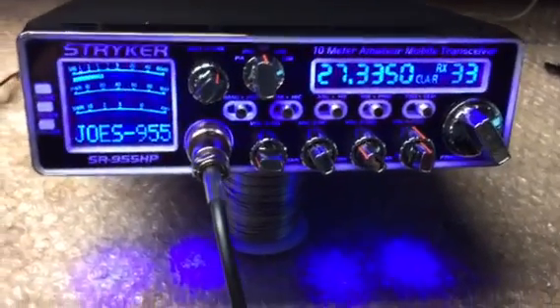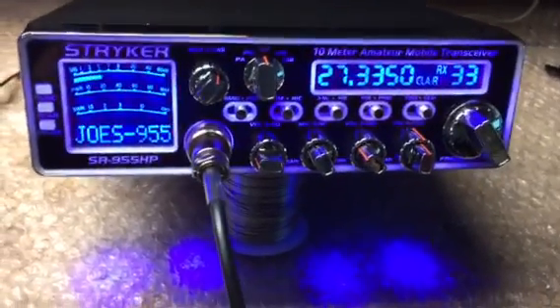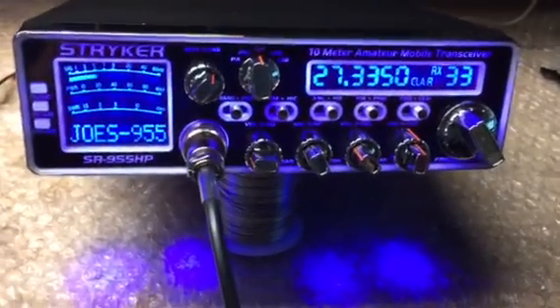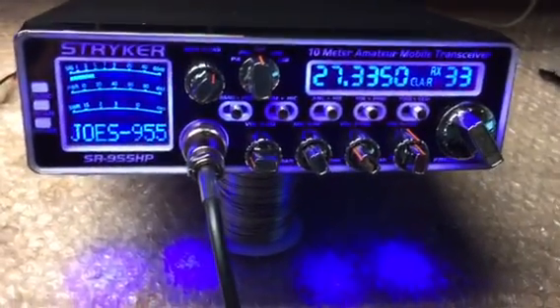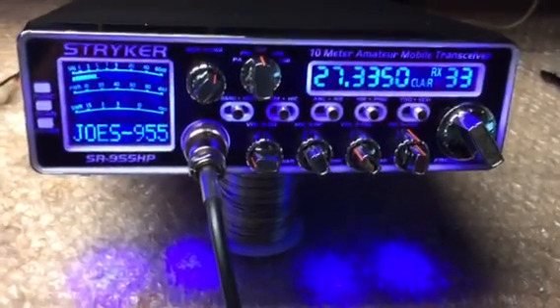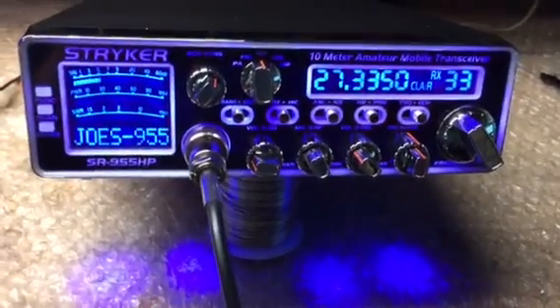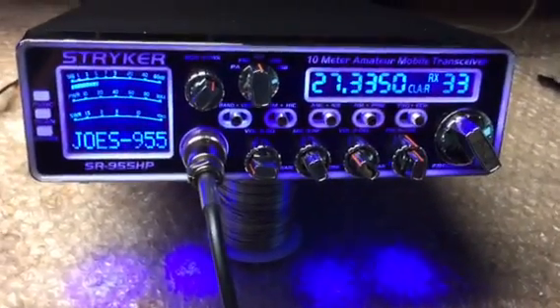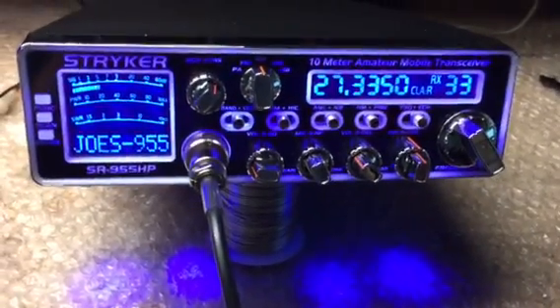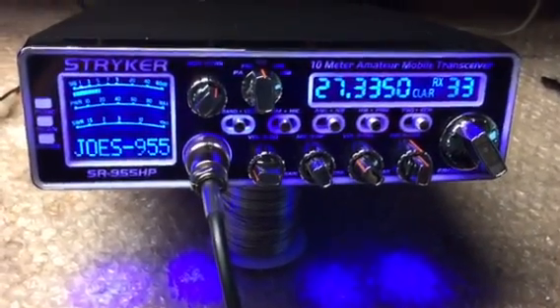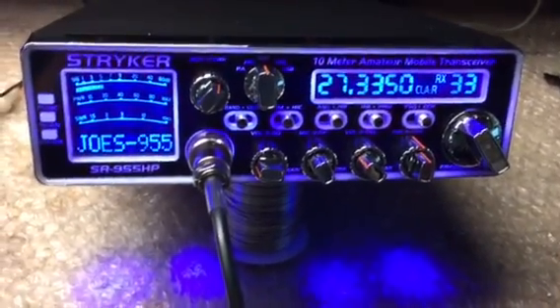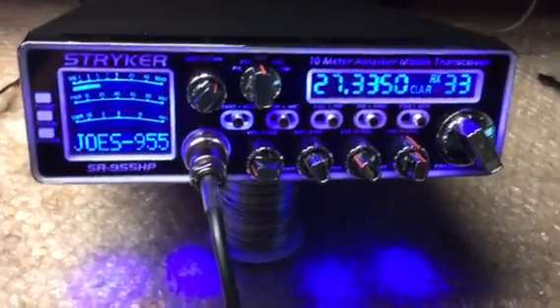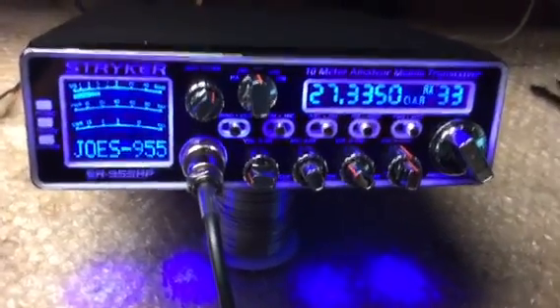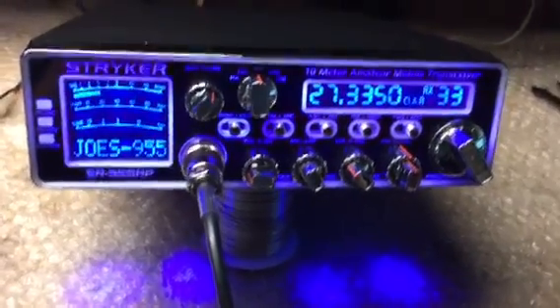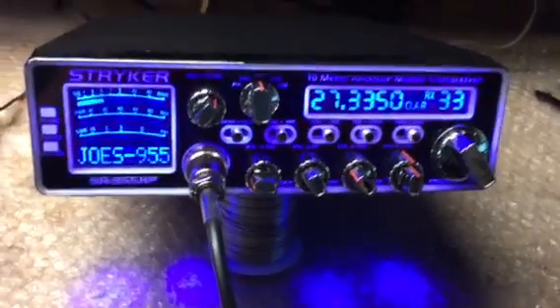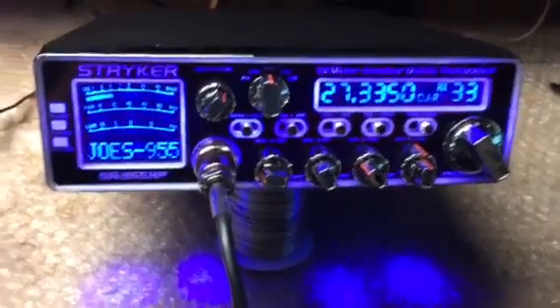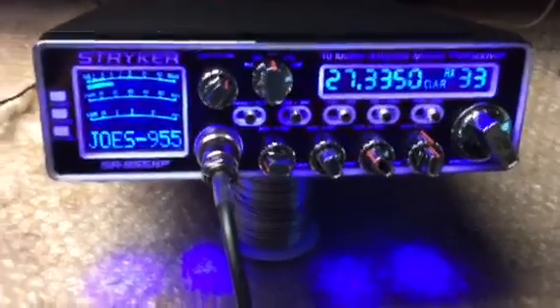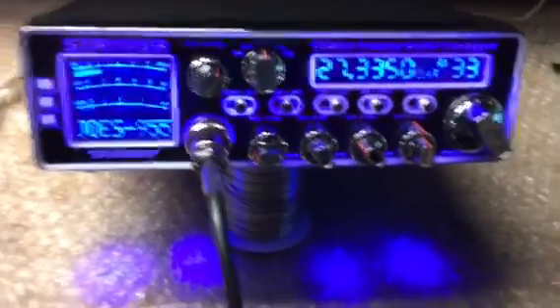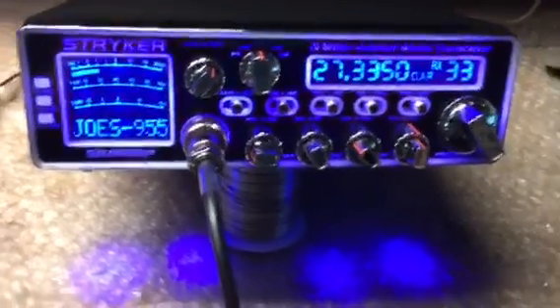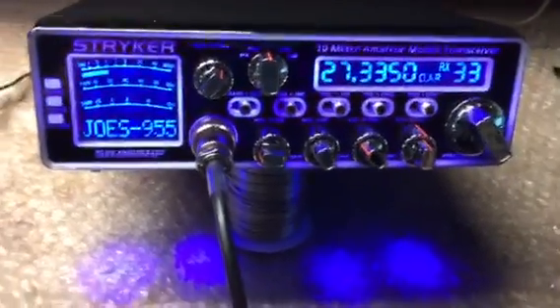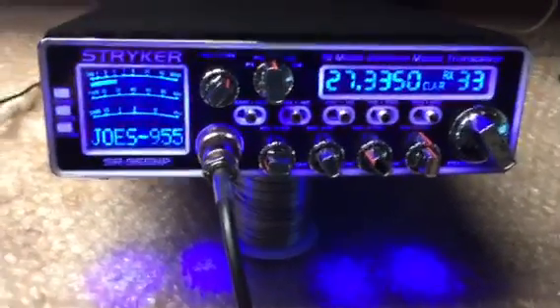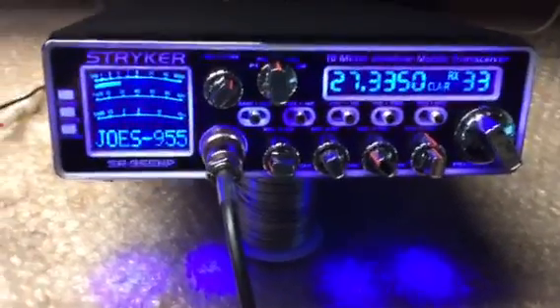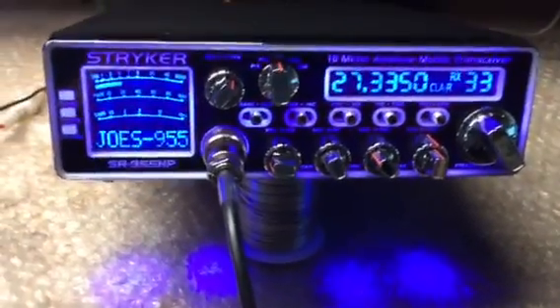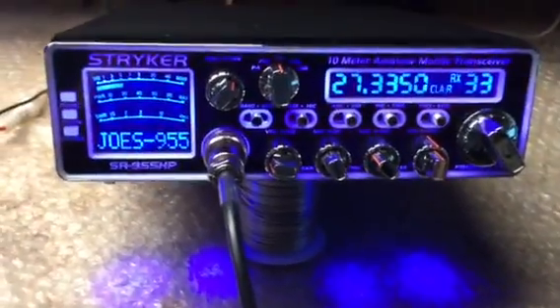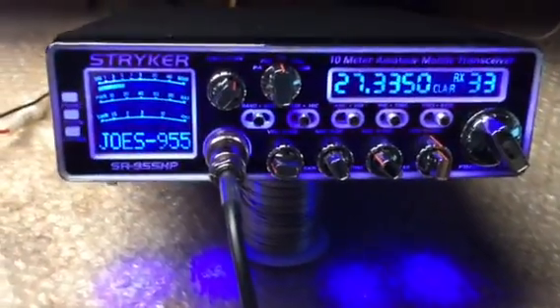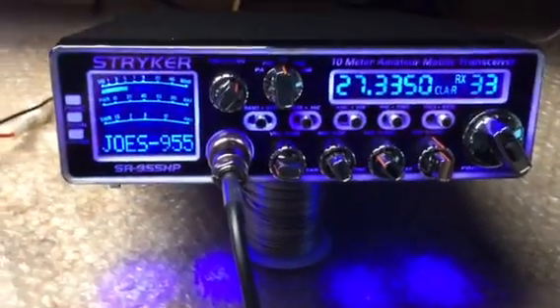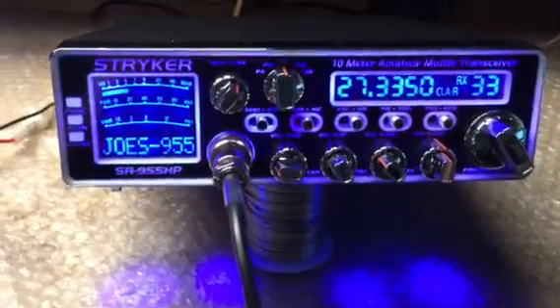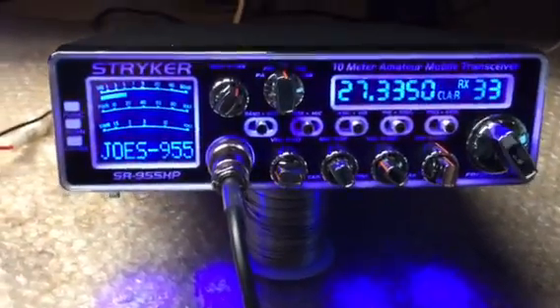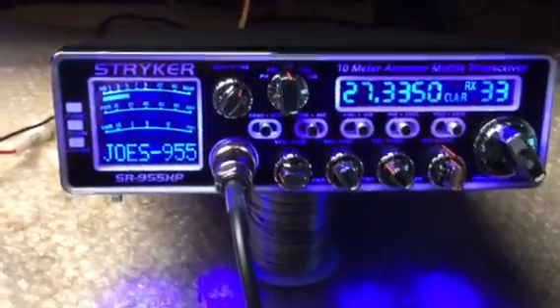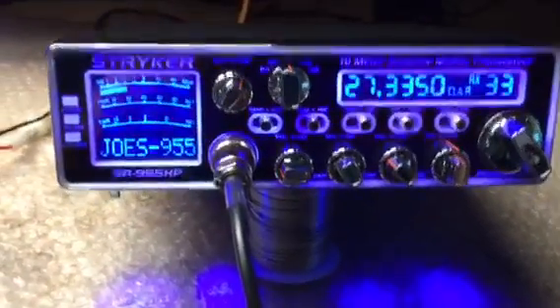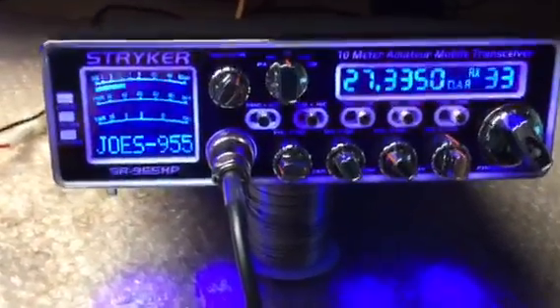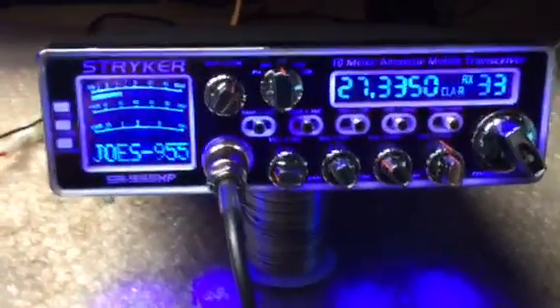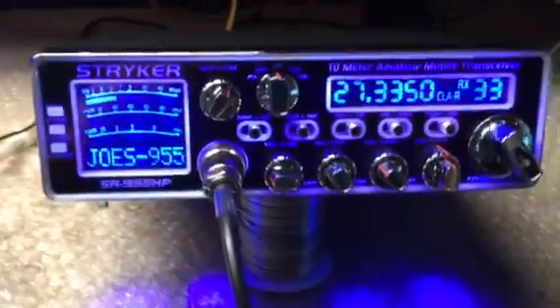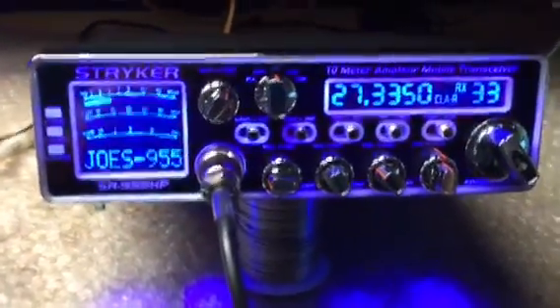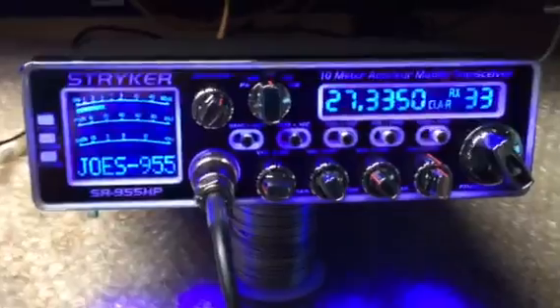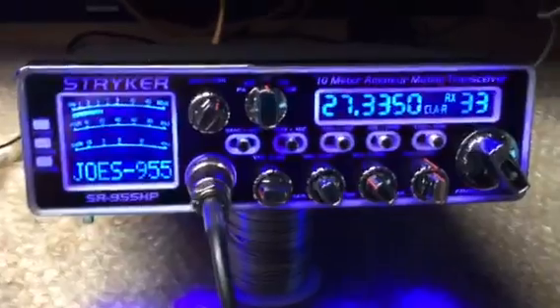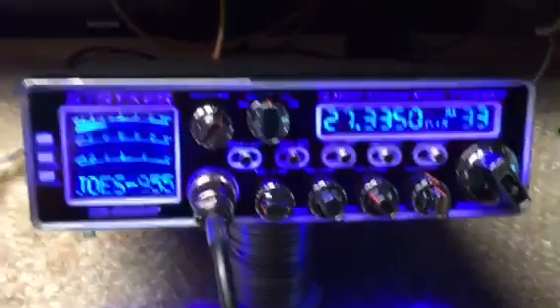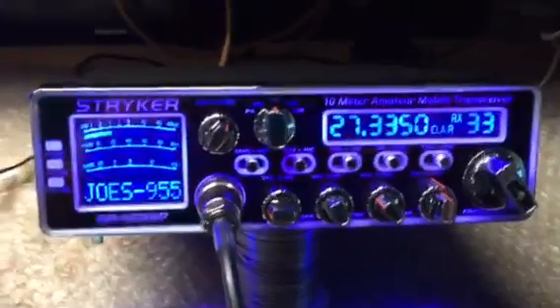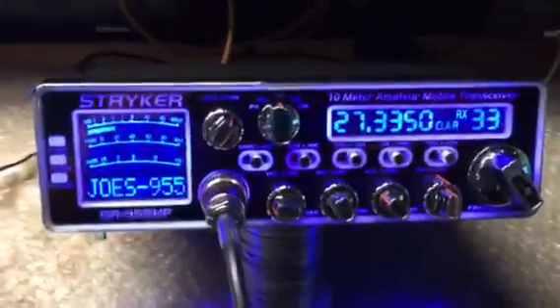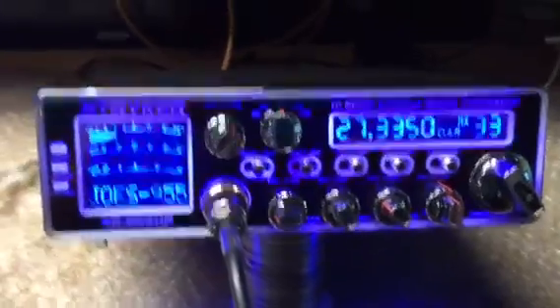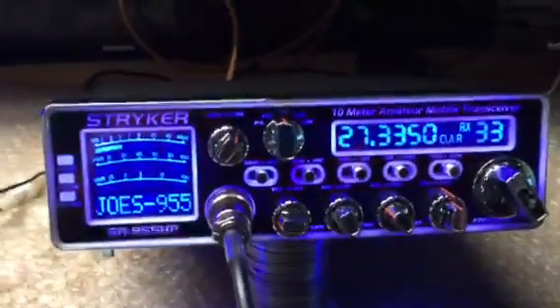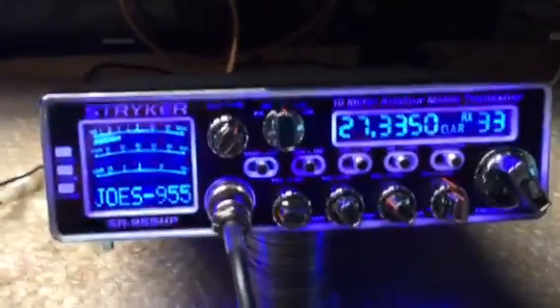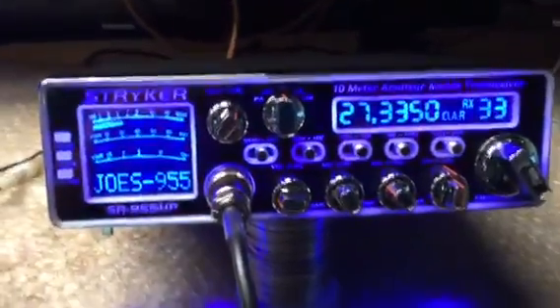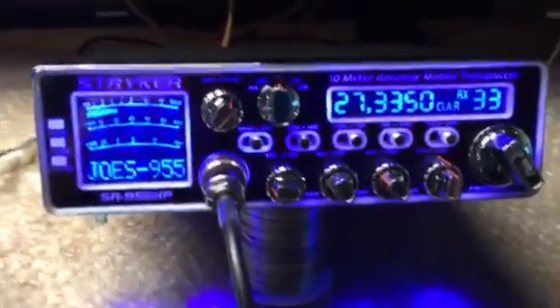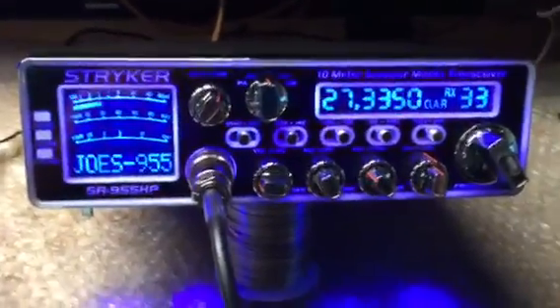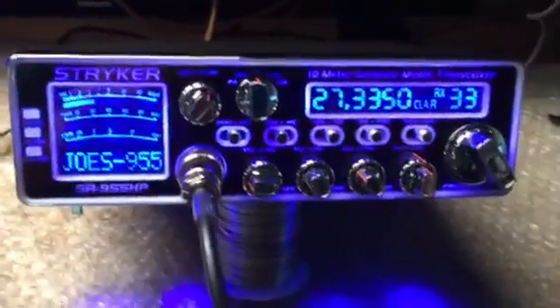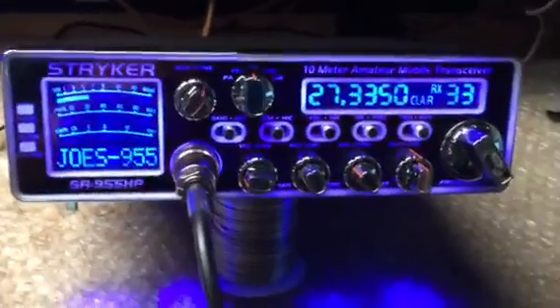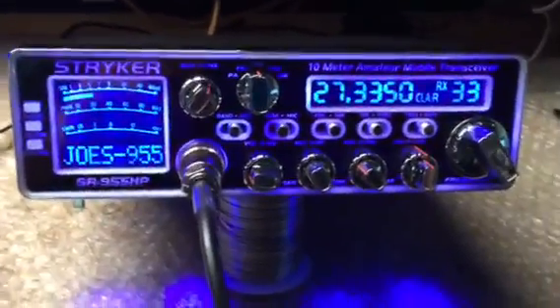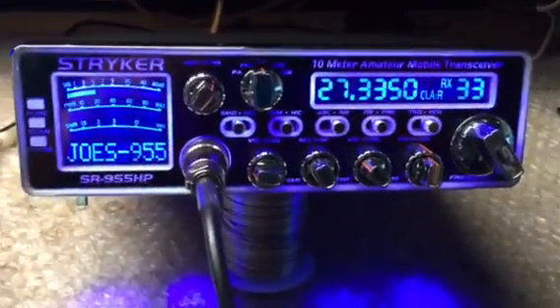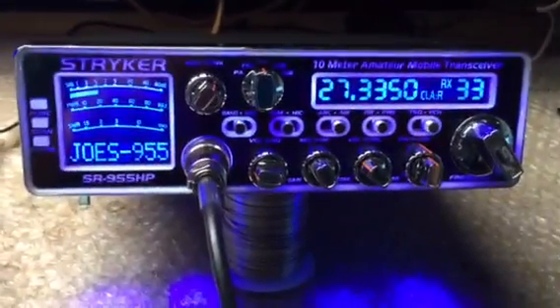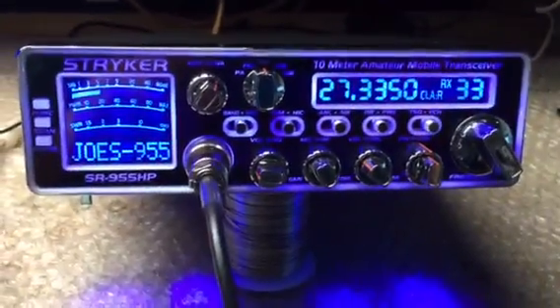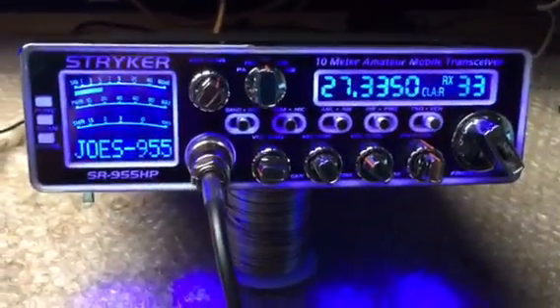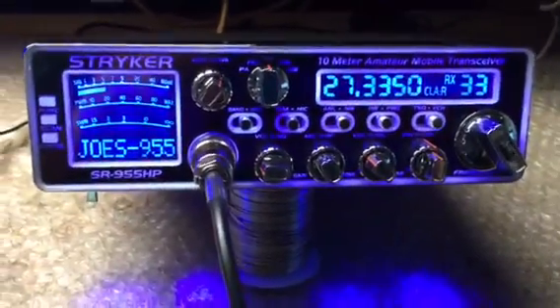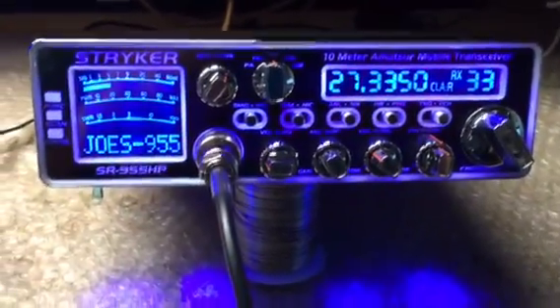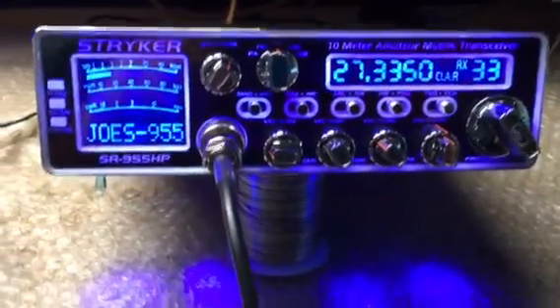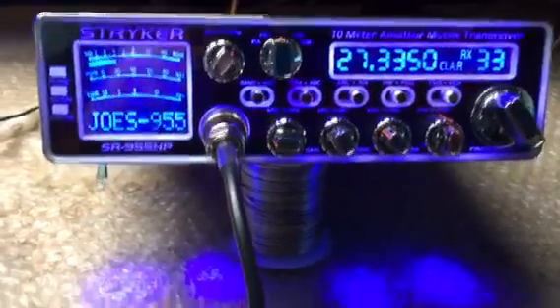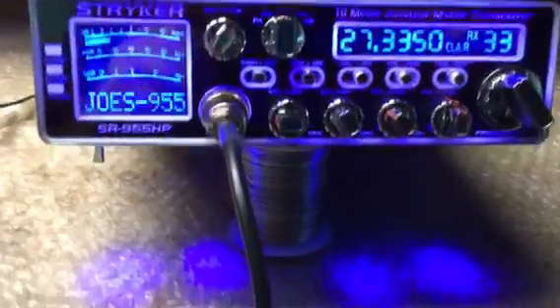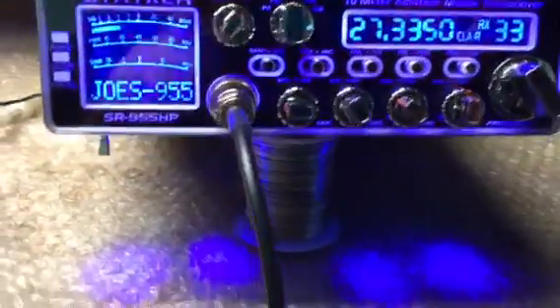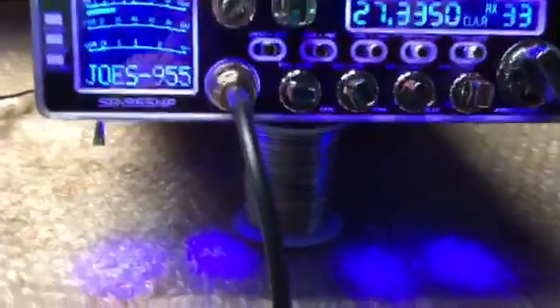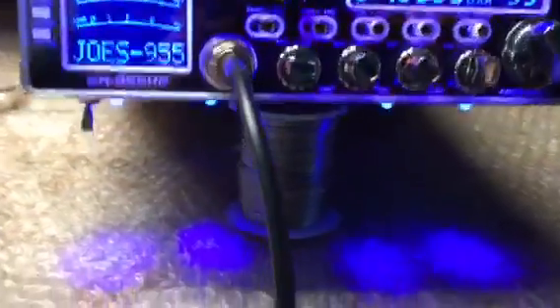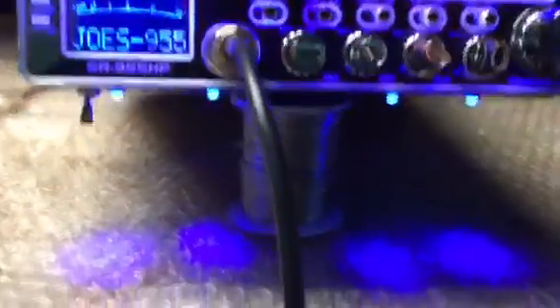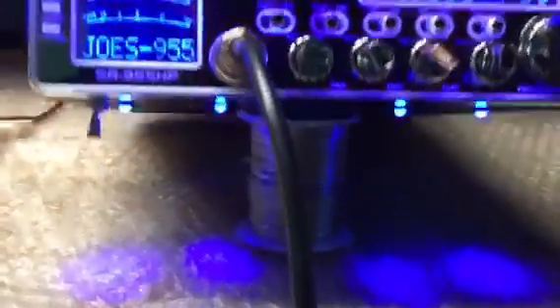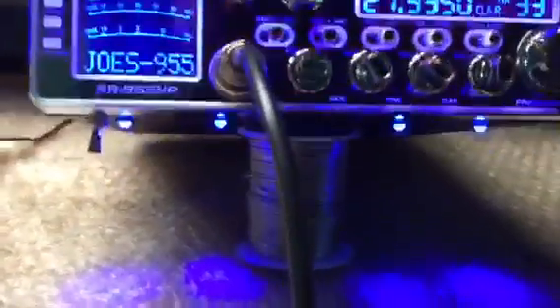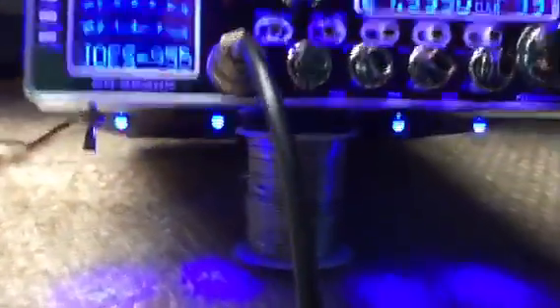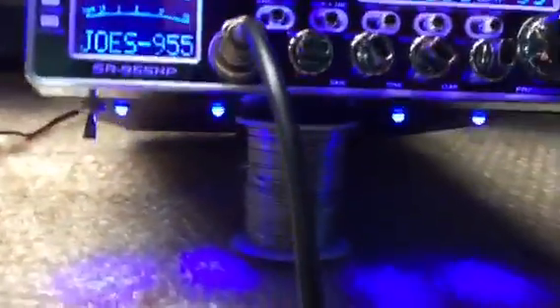Hey guys, I told Joe I'd try to shoot a little video and kind of go over some of the features on our Striker 955.